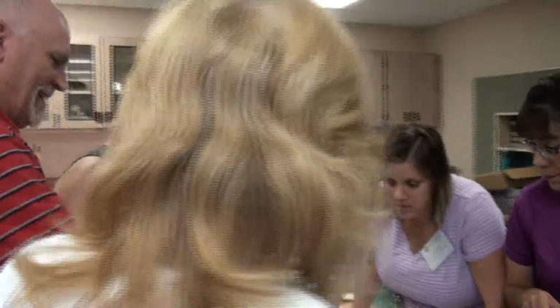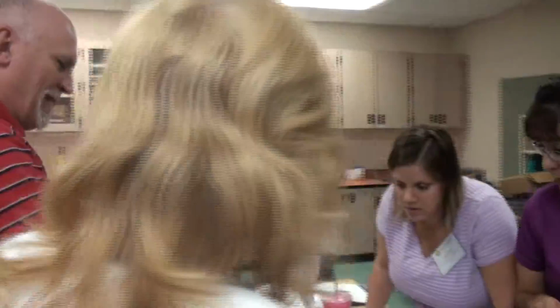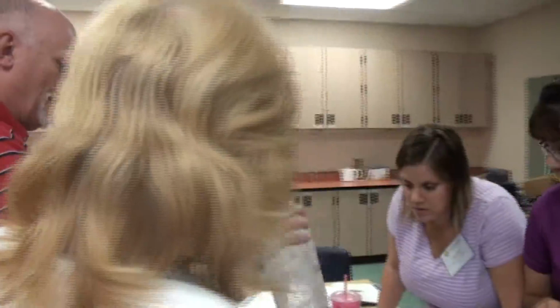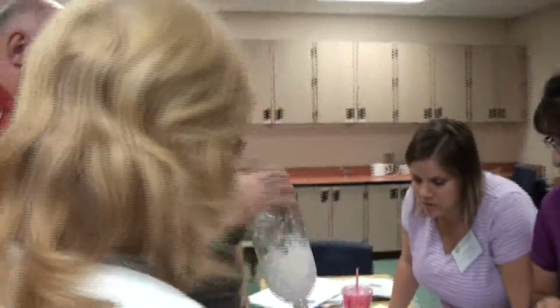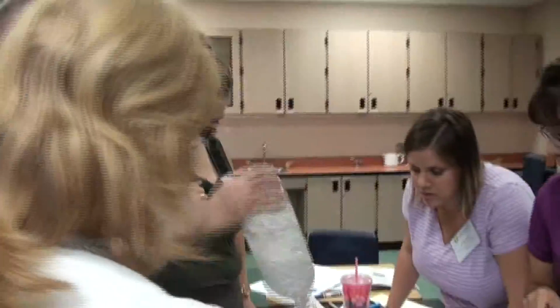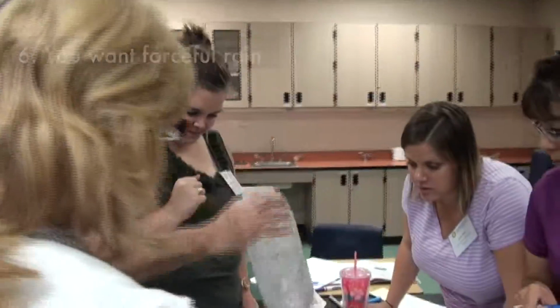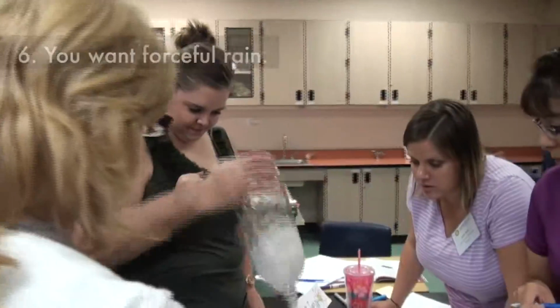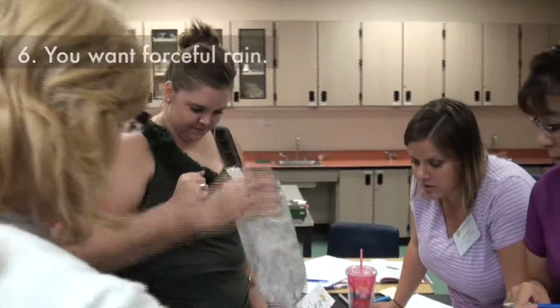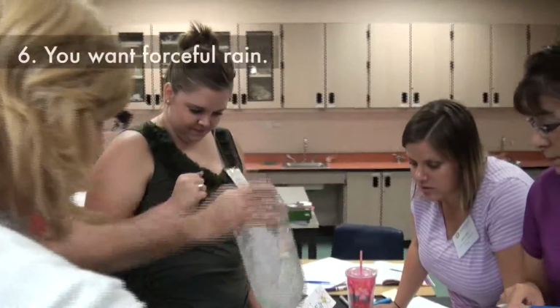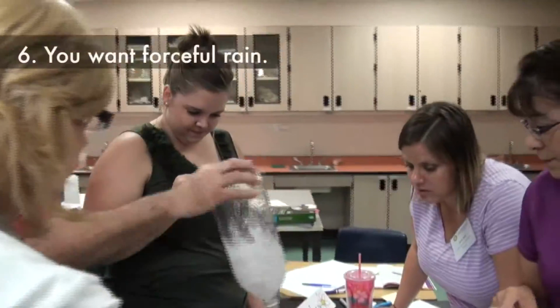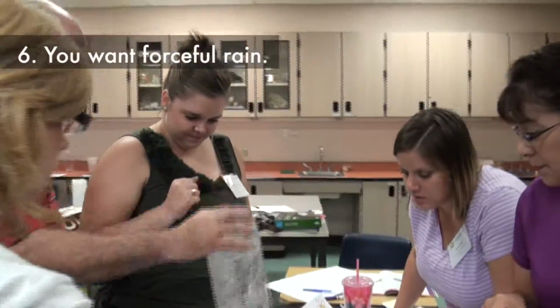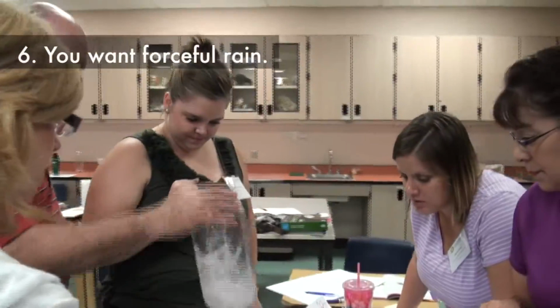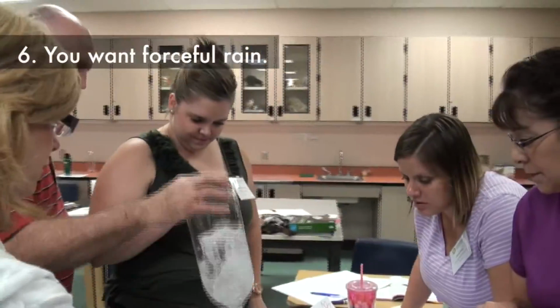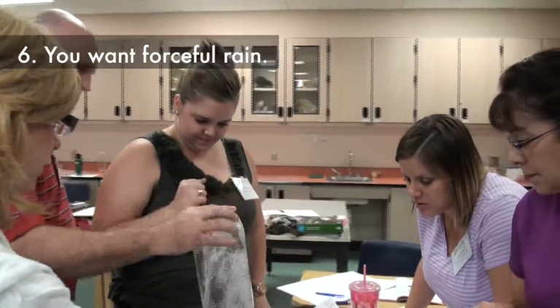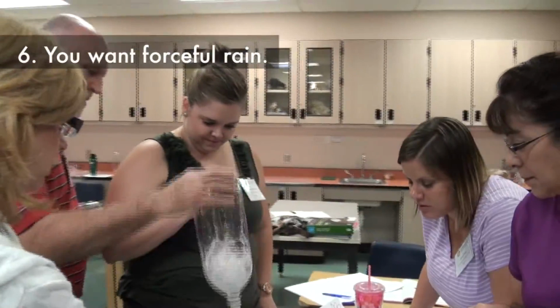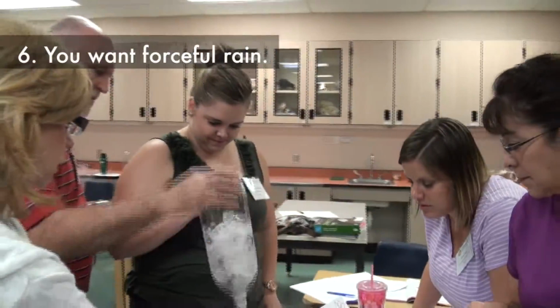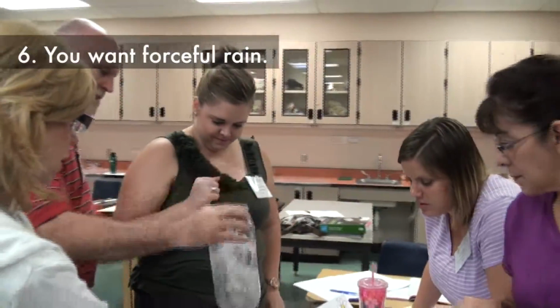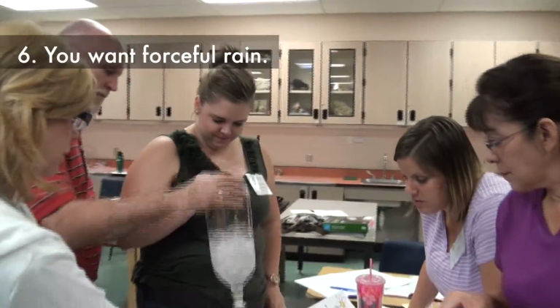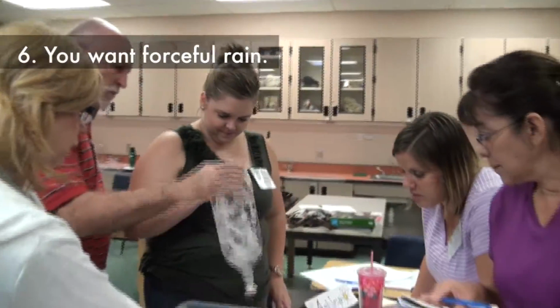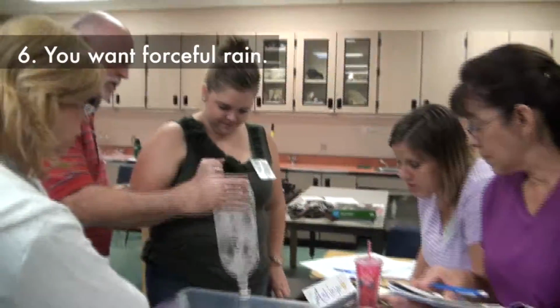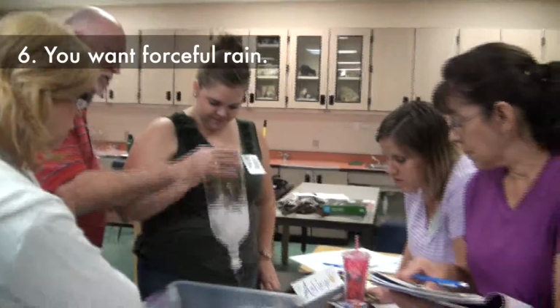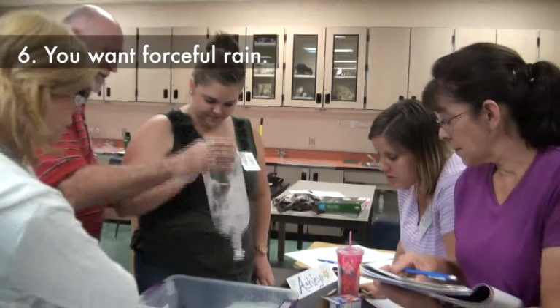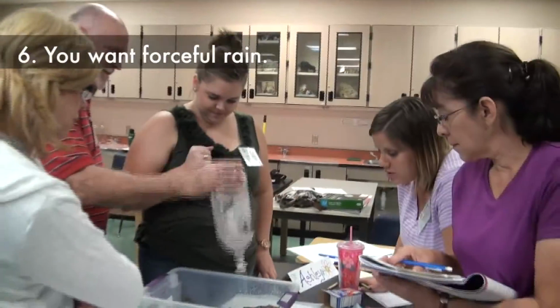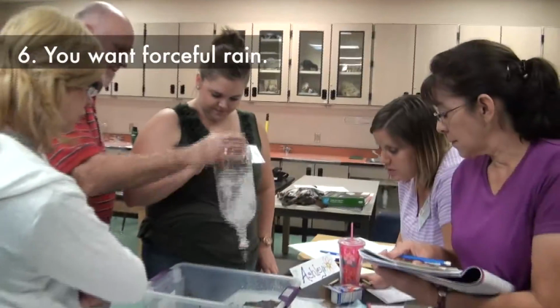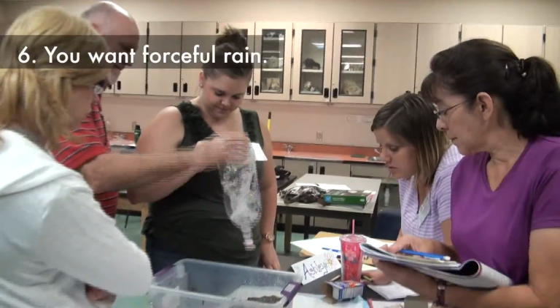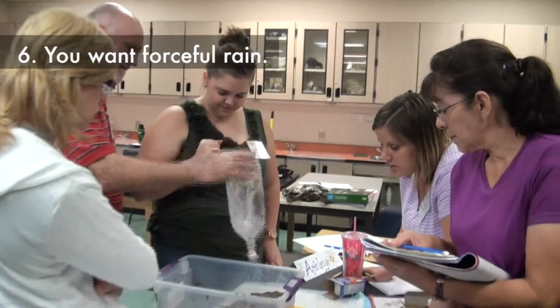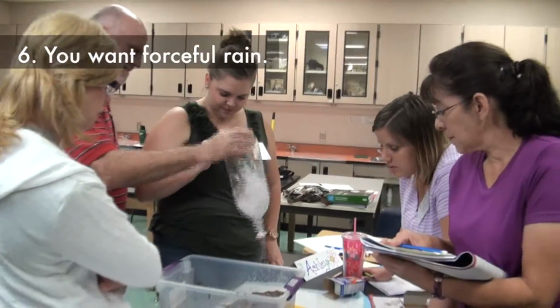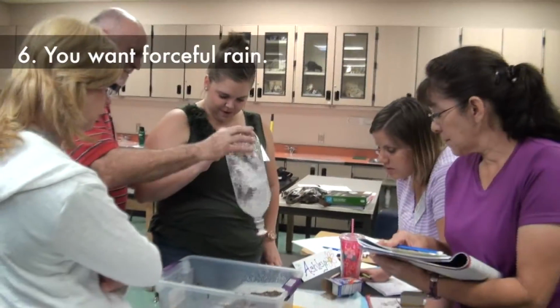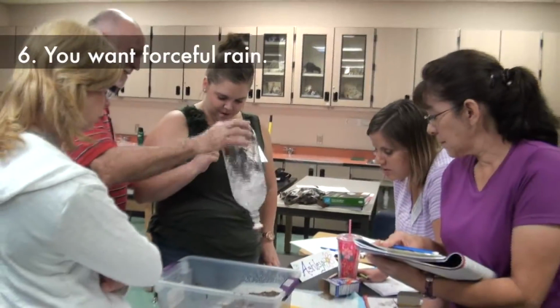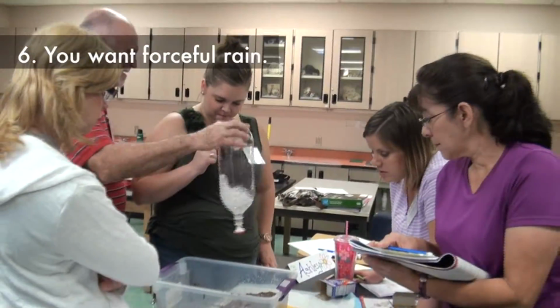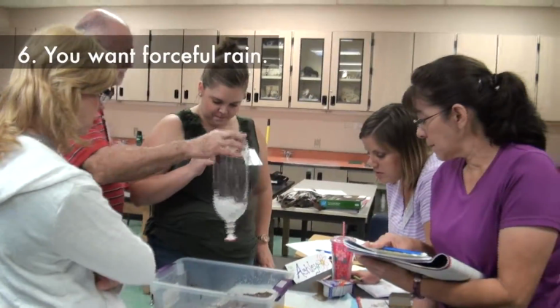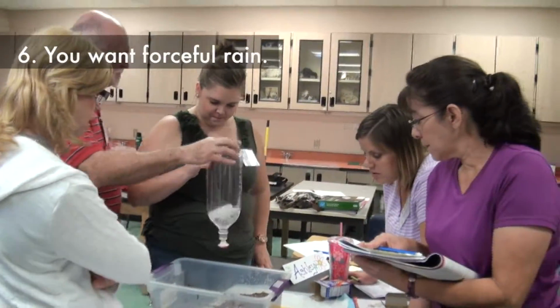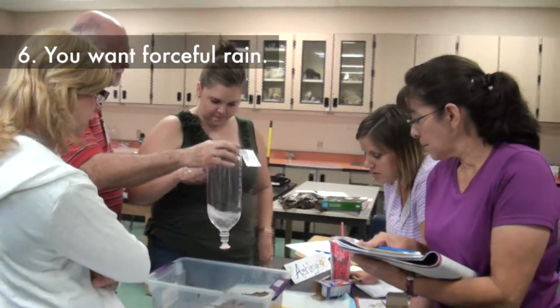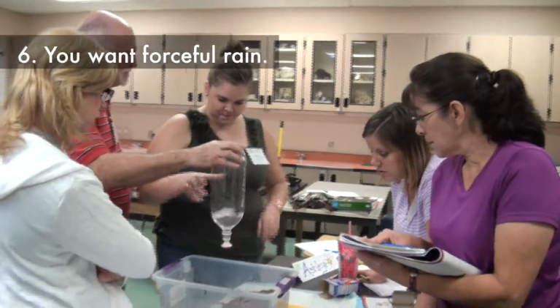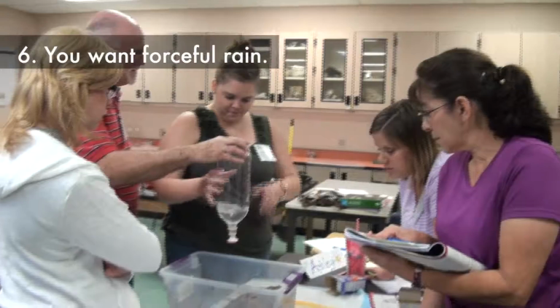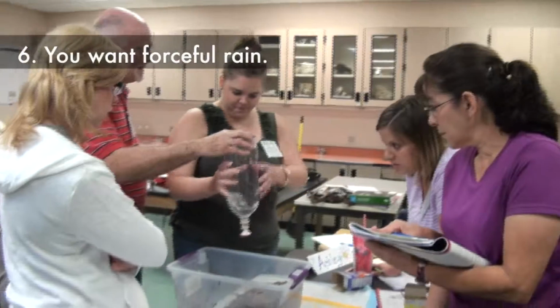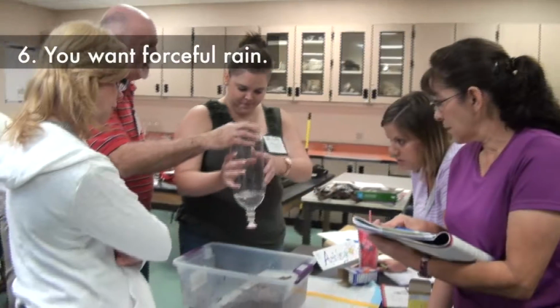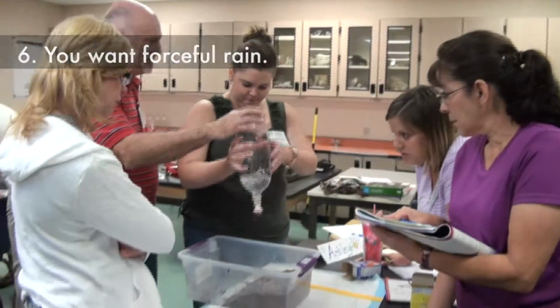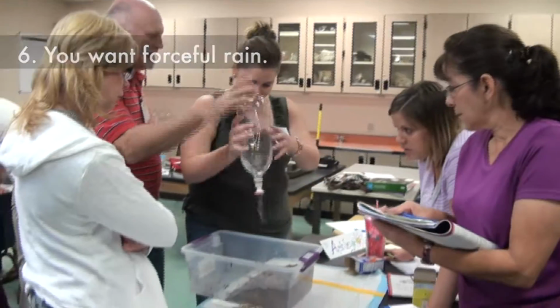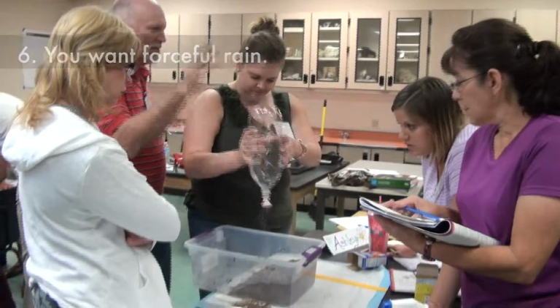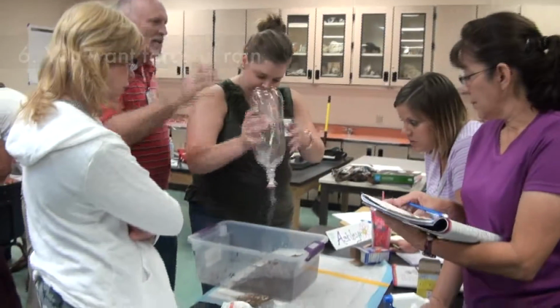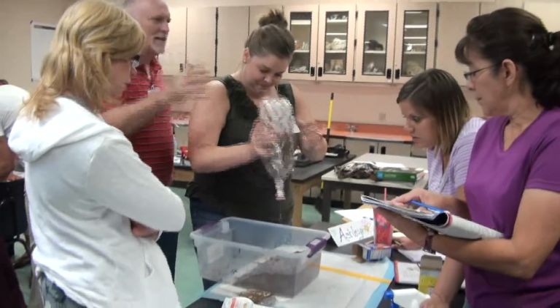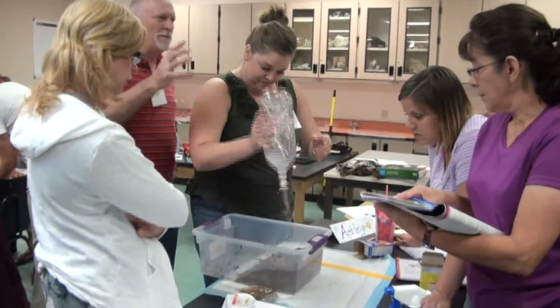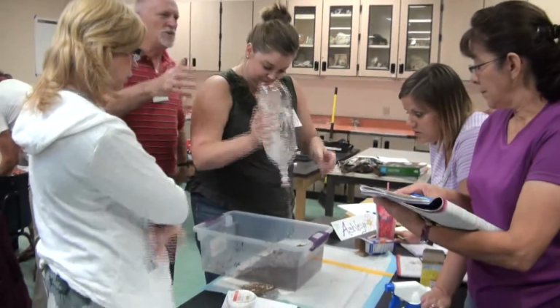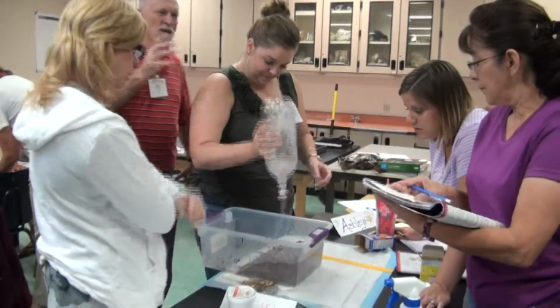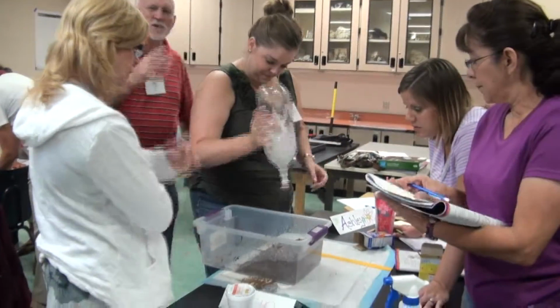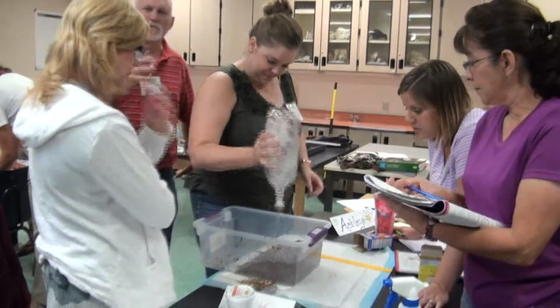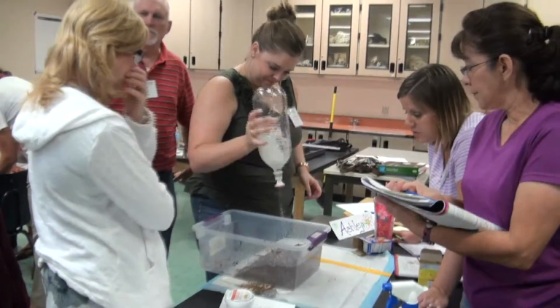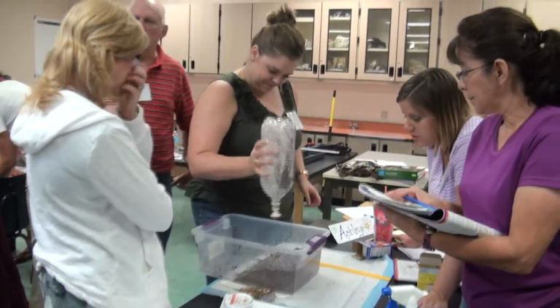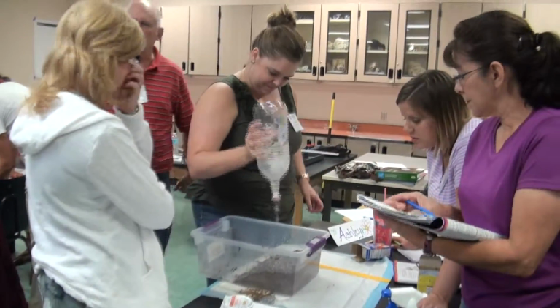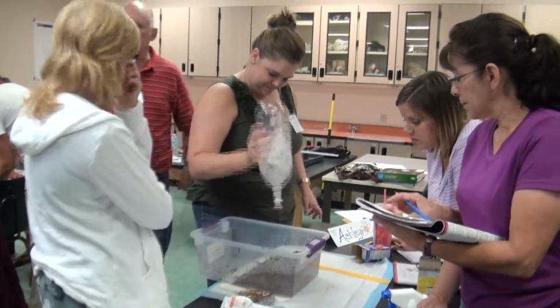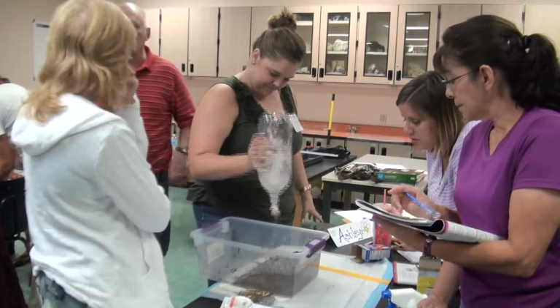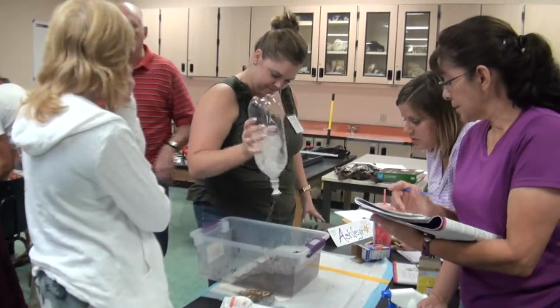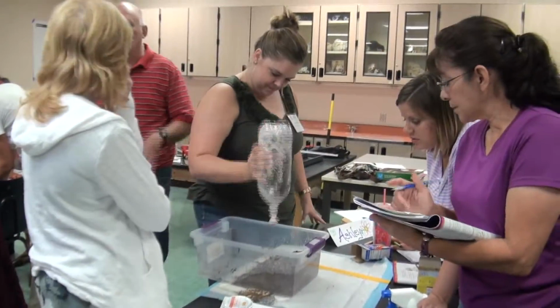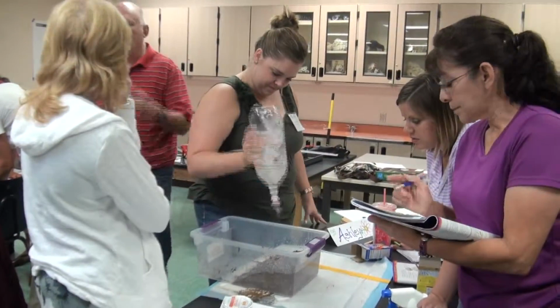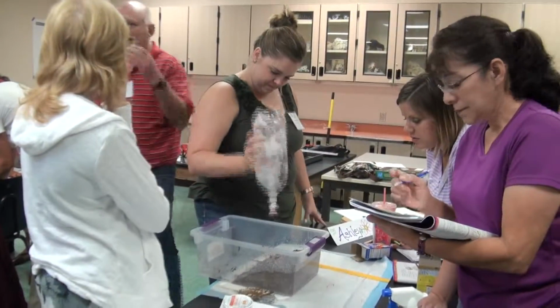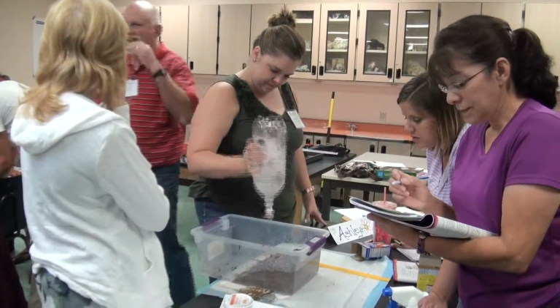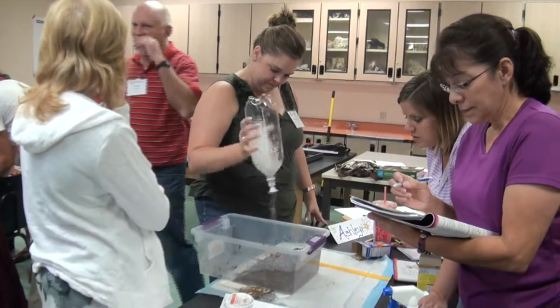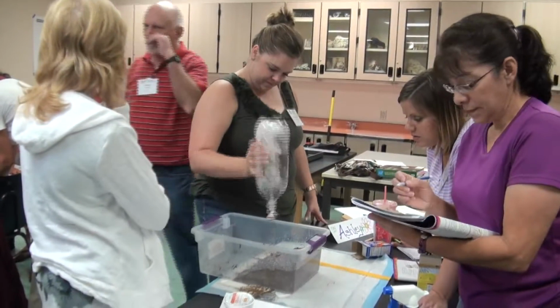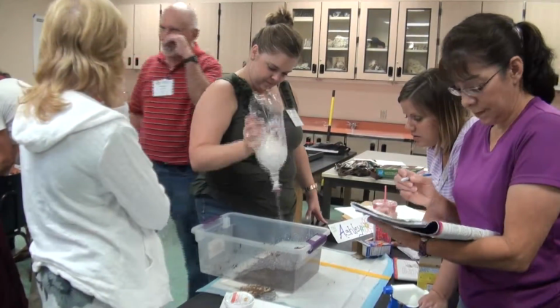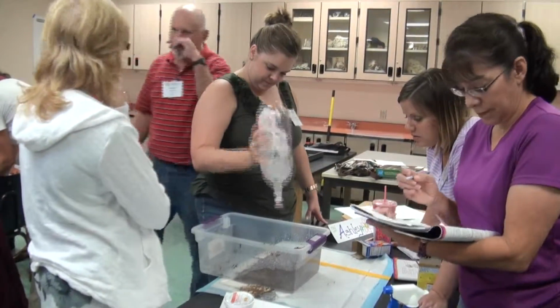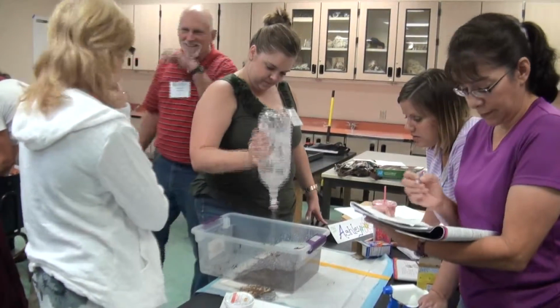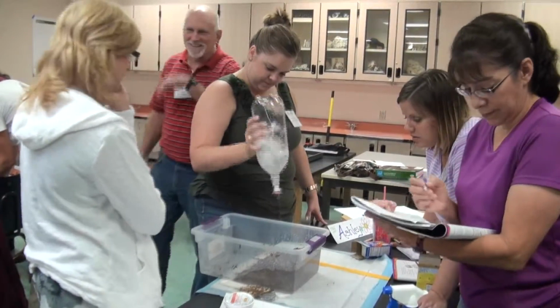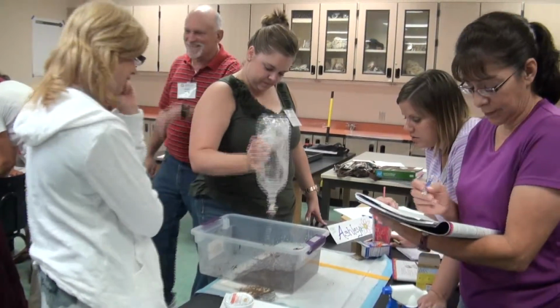I really want it to rain on the land, so I want some force on it. It keeps like an ejection. — I think you're going to break it. — You can't break this.